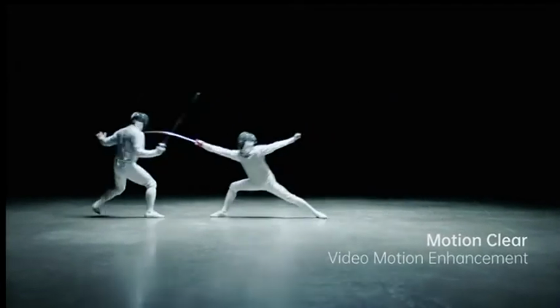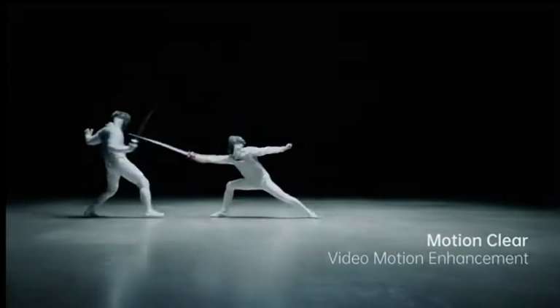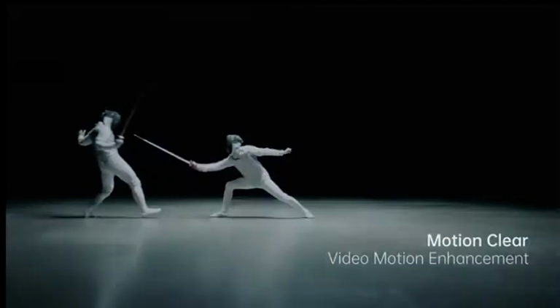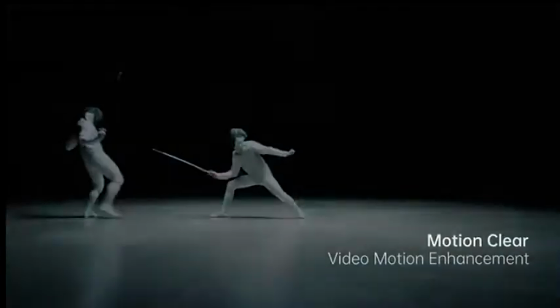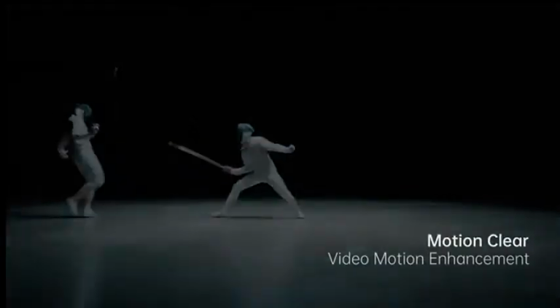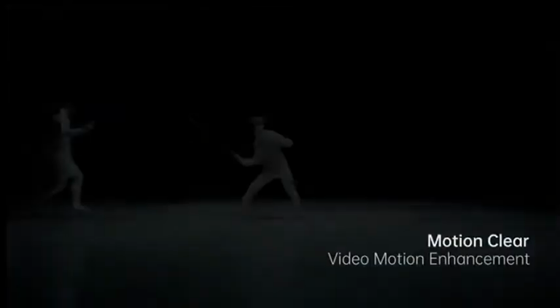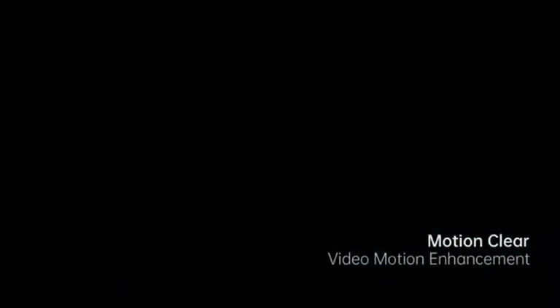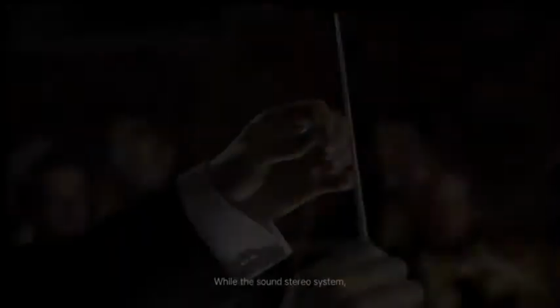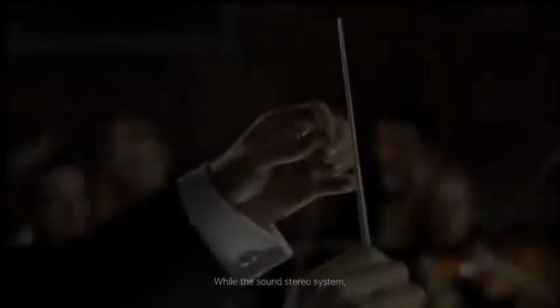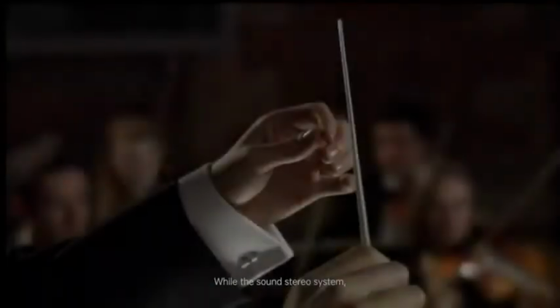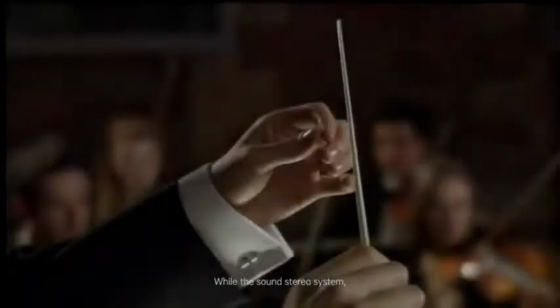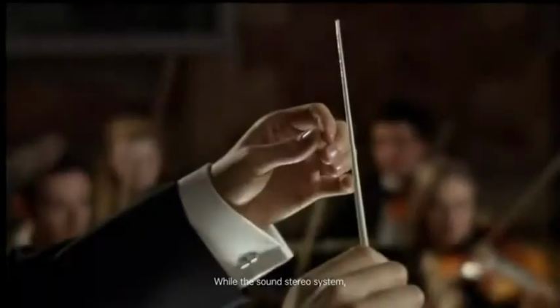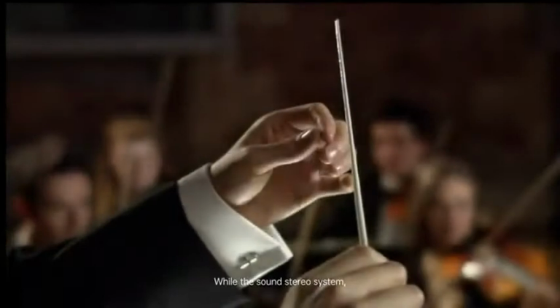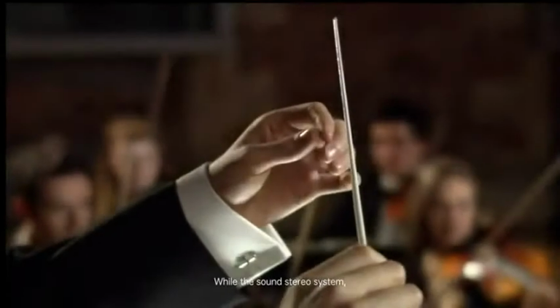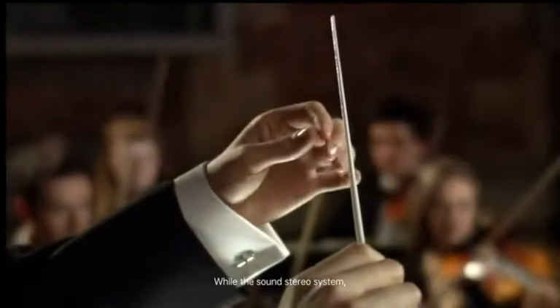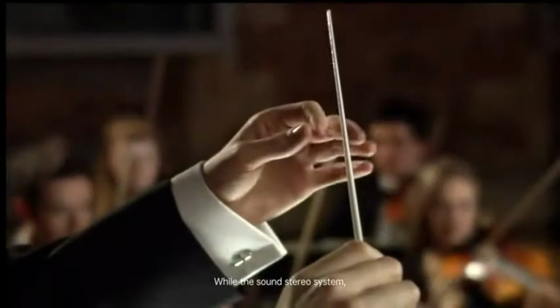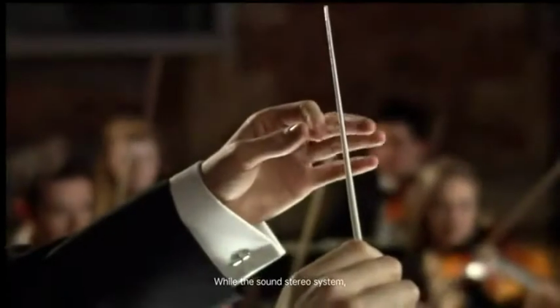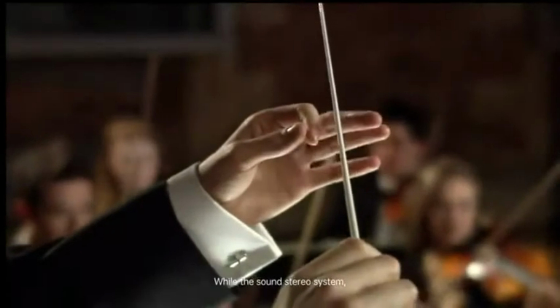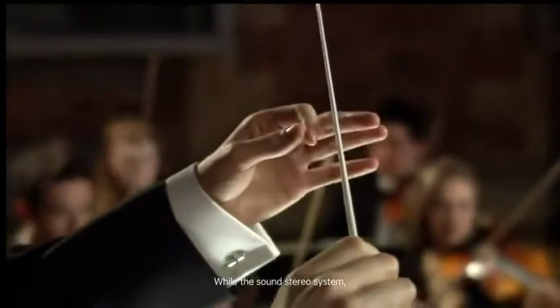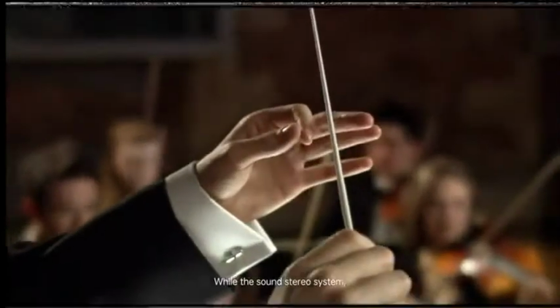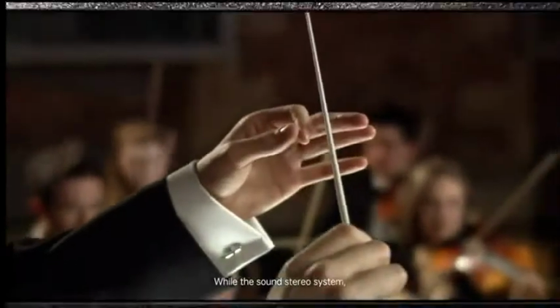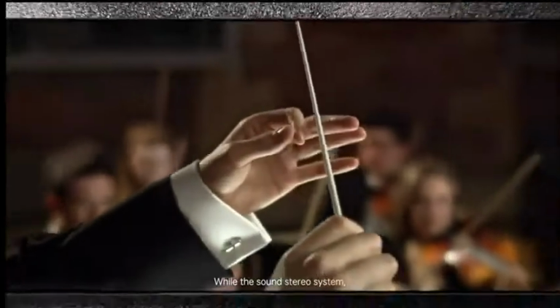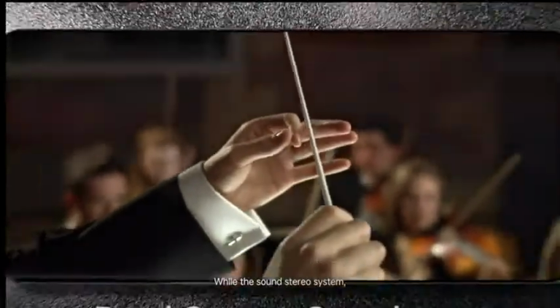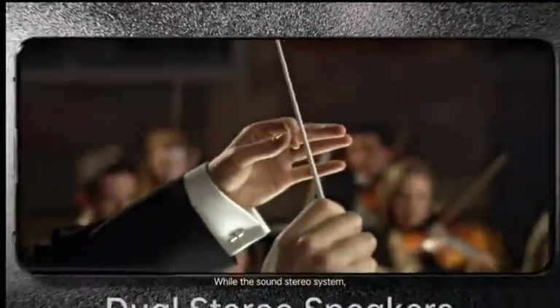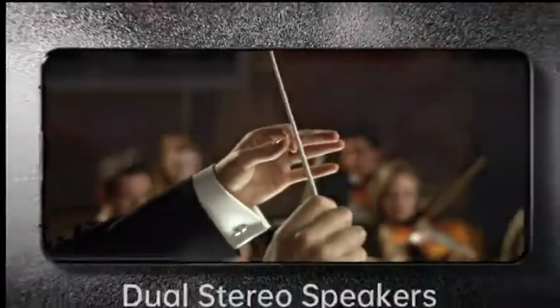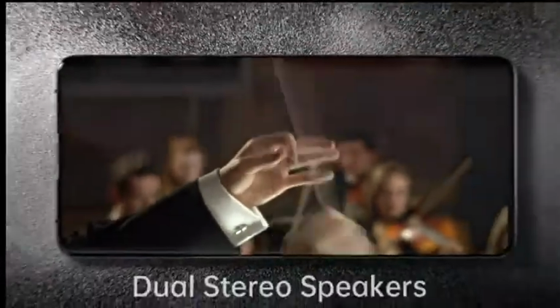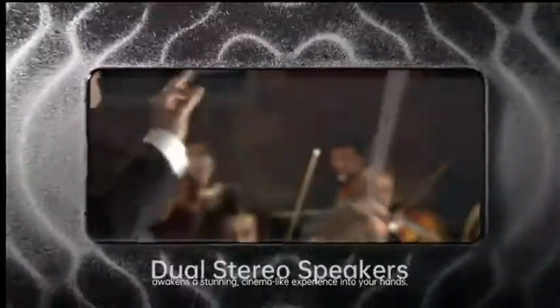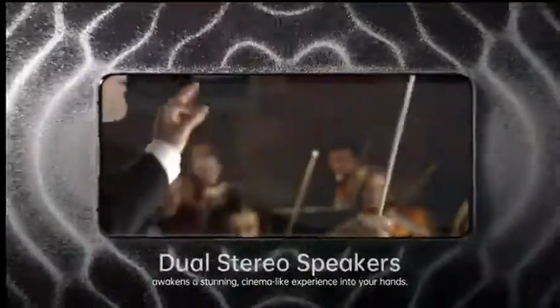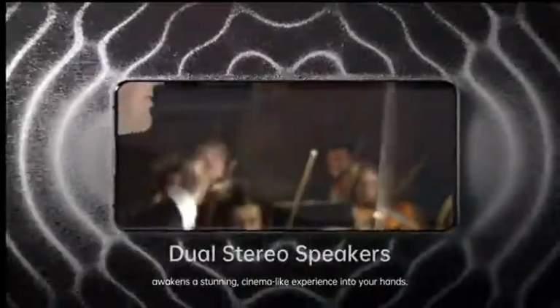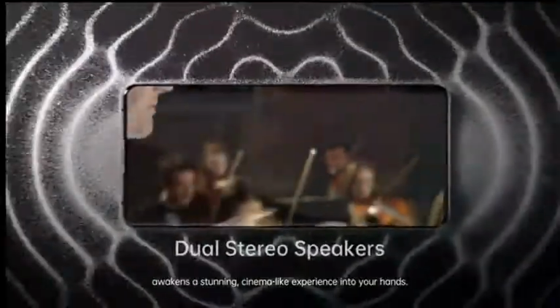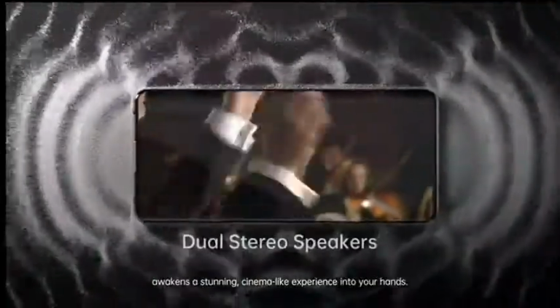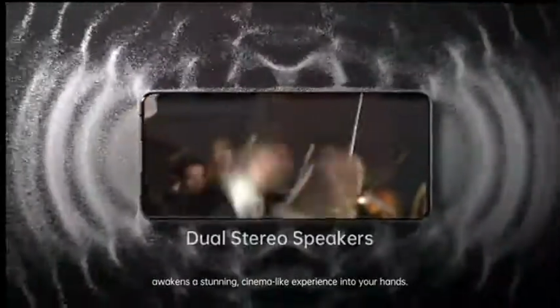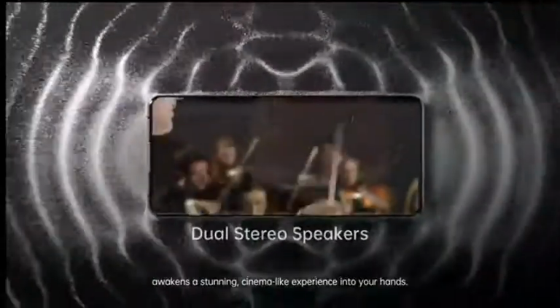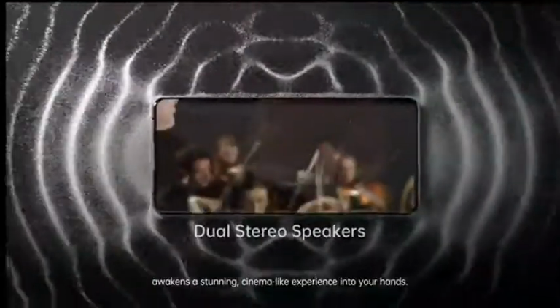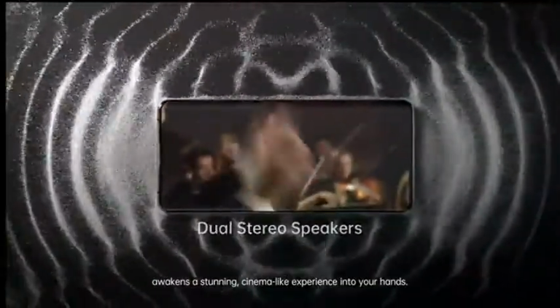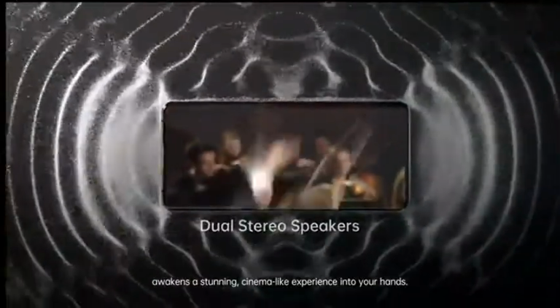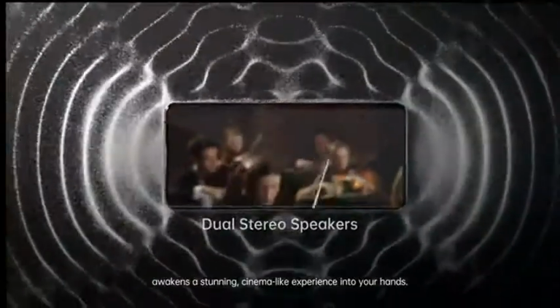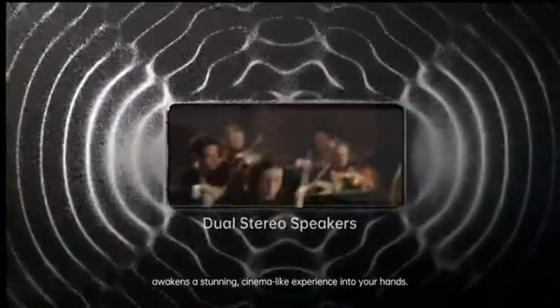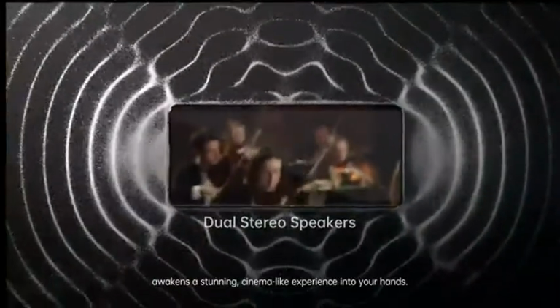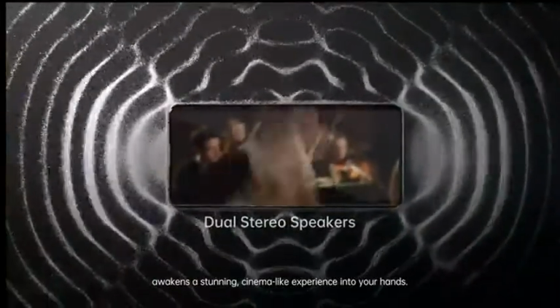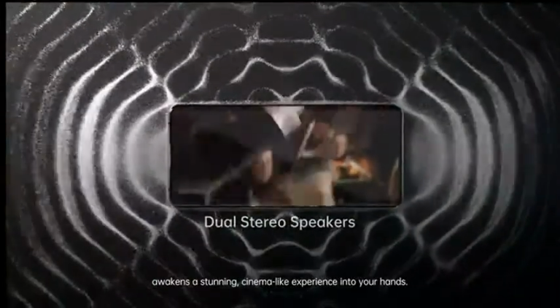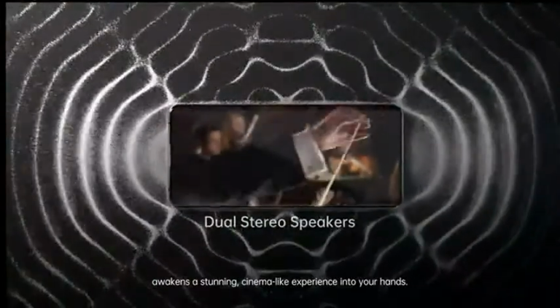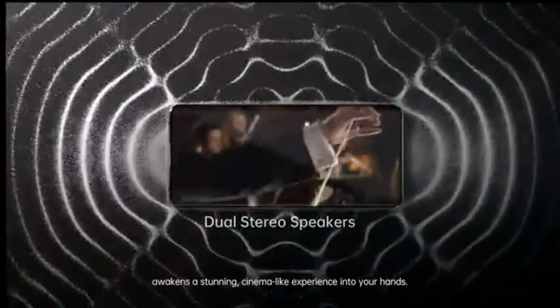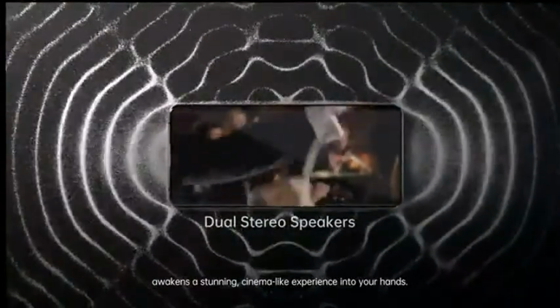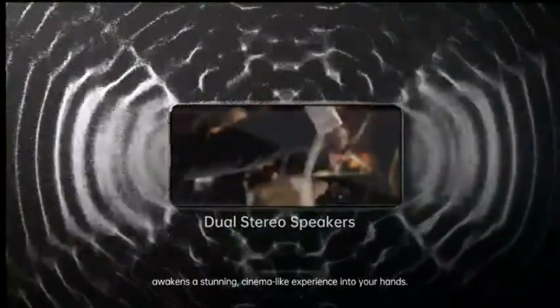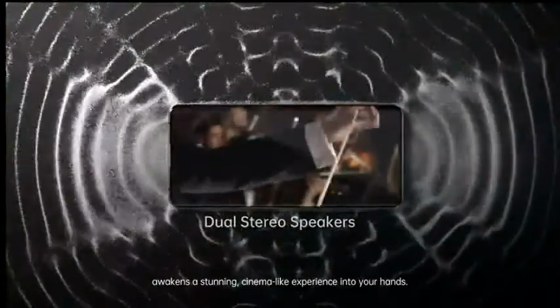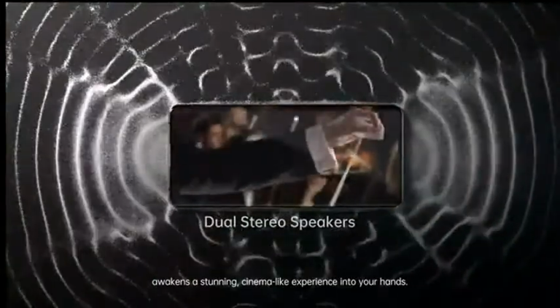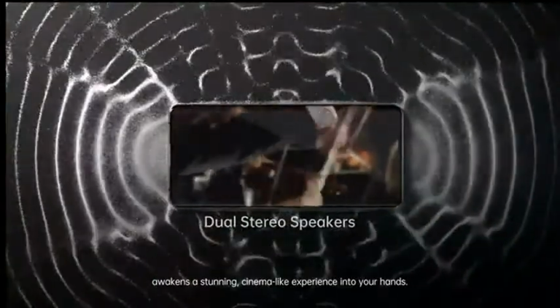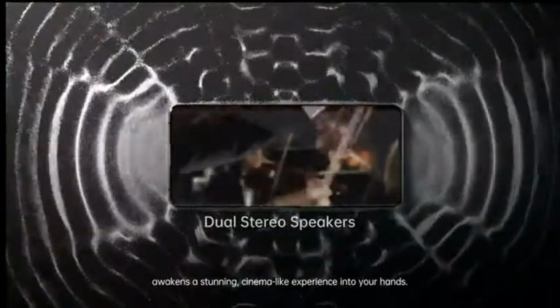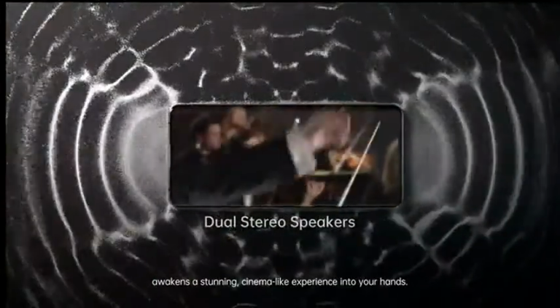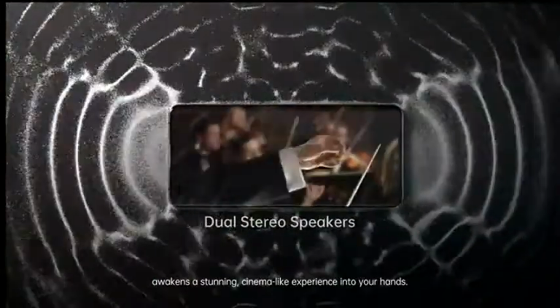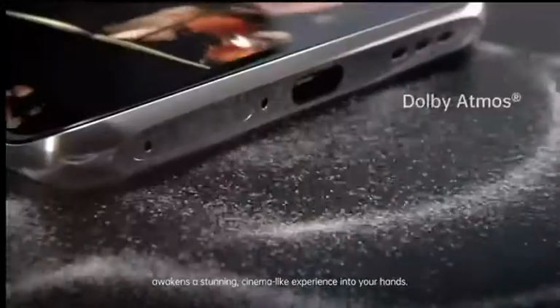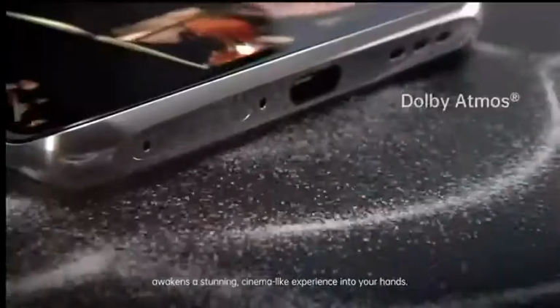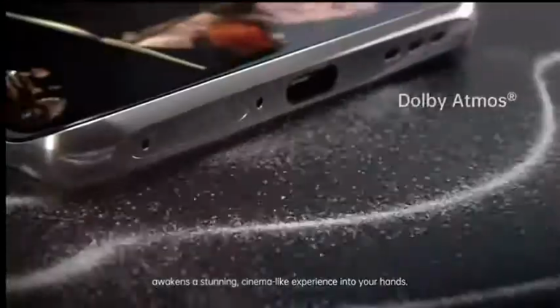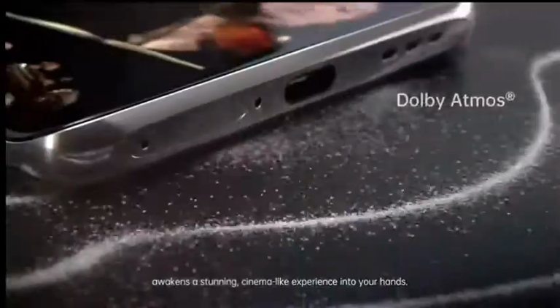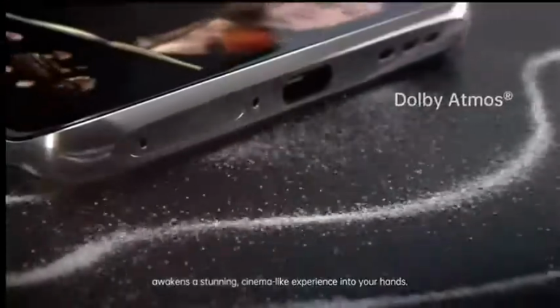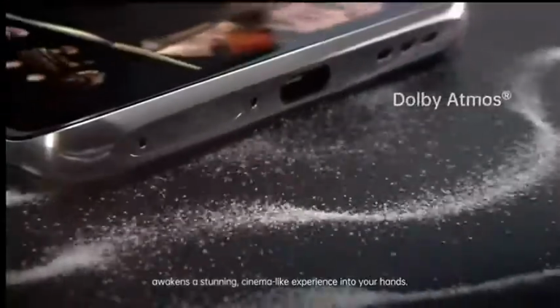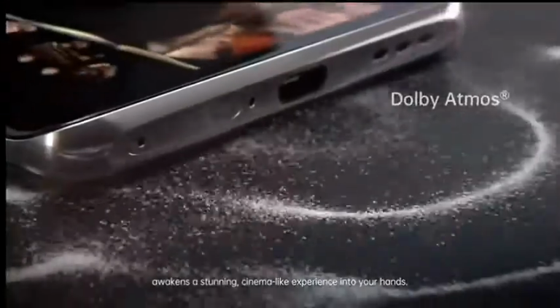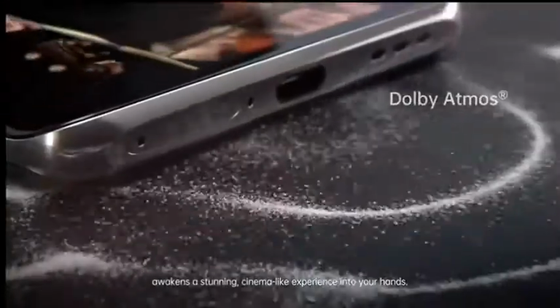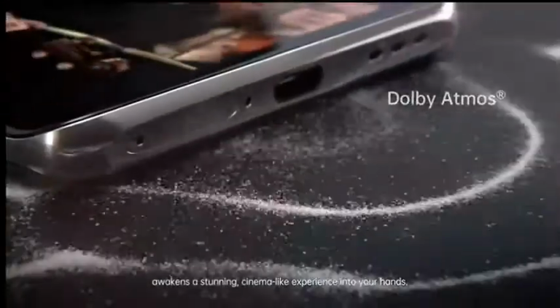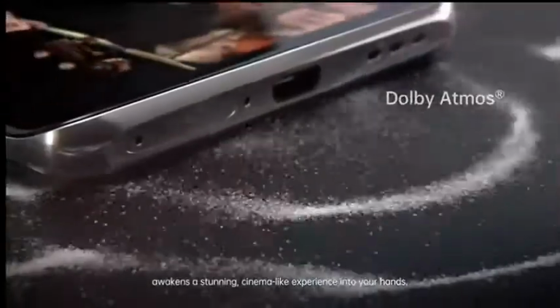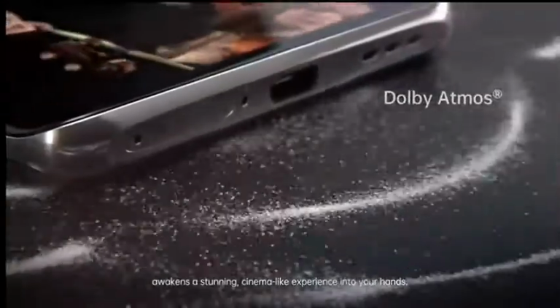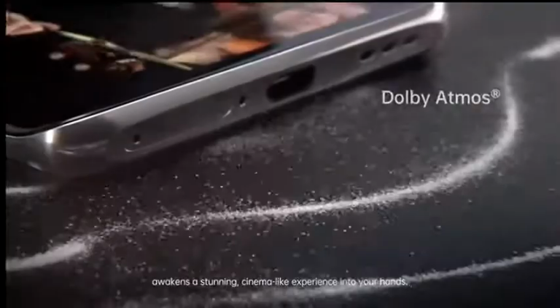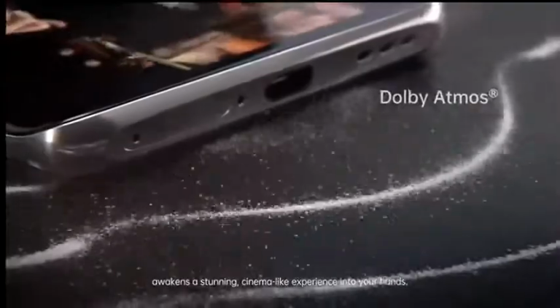While the sound stereo system awakens a stunning, cinema-like experience into your hands.